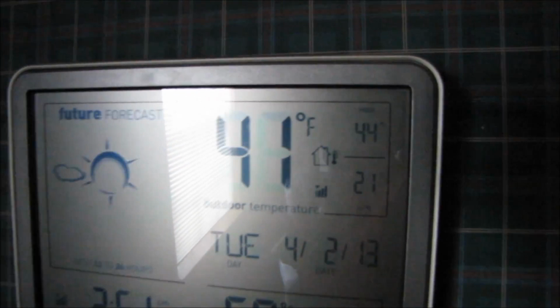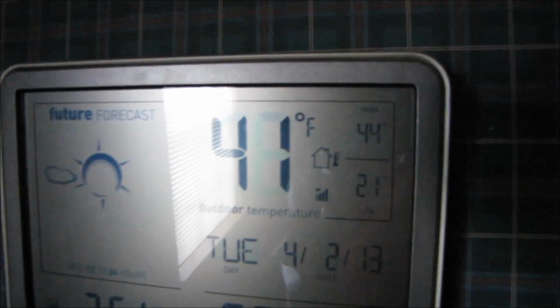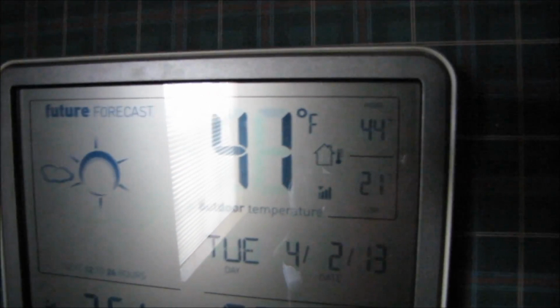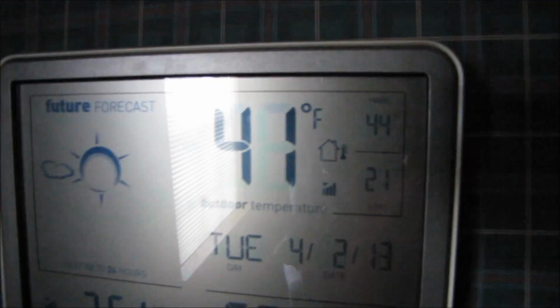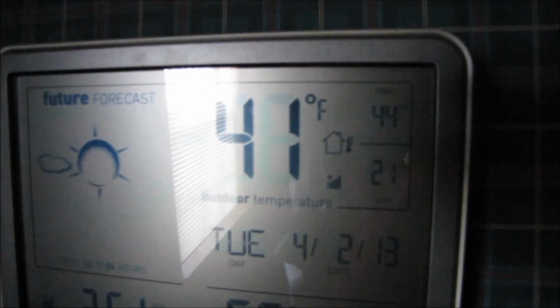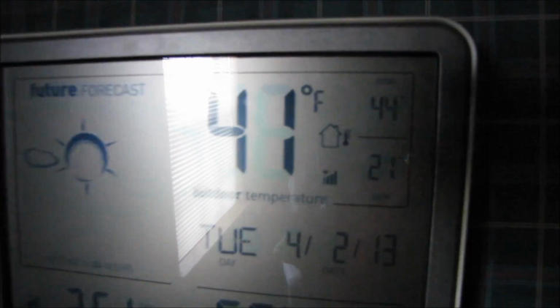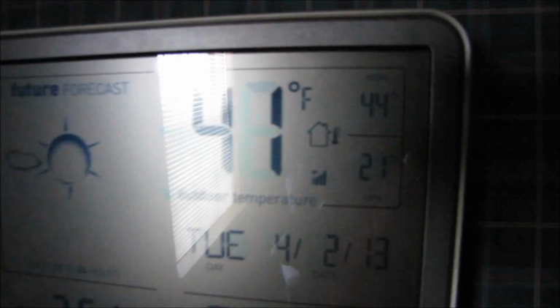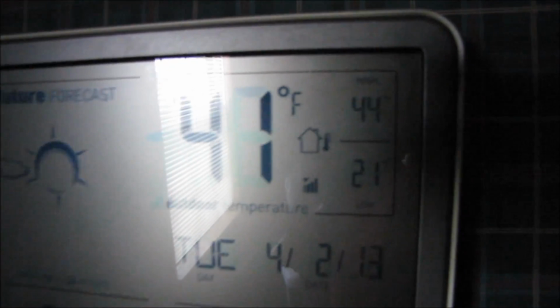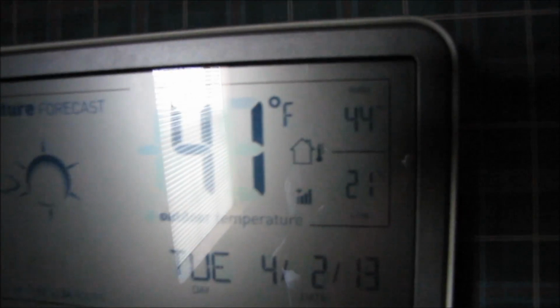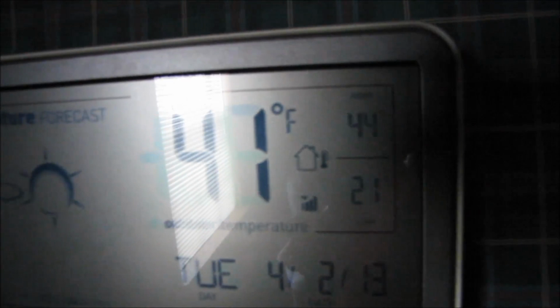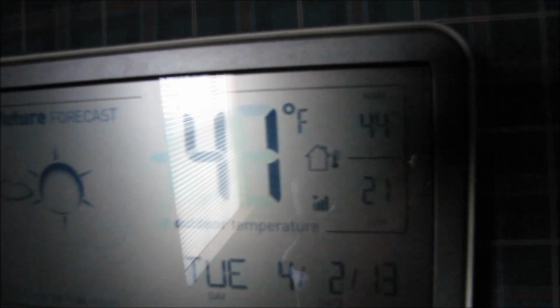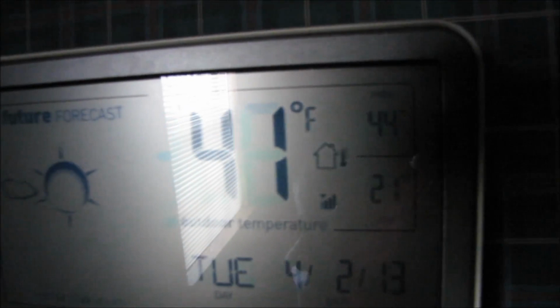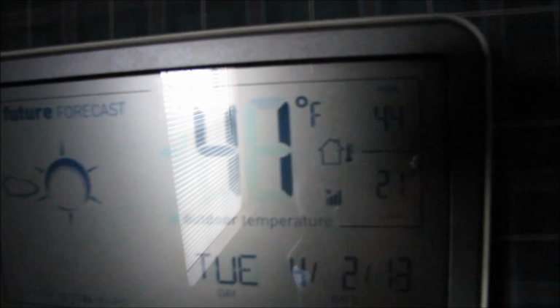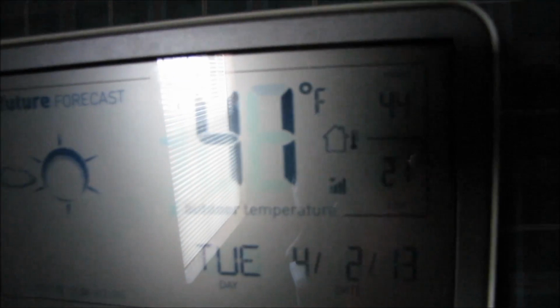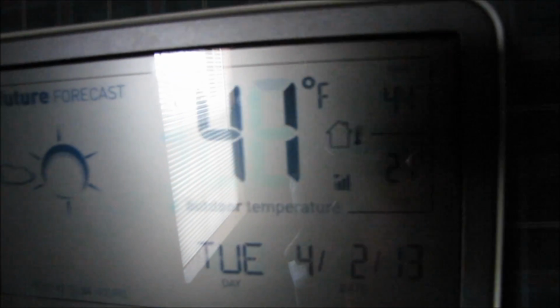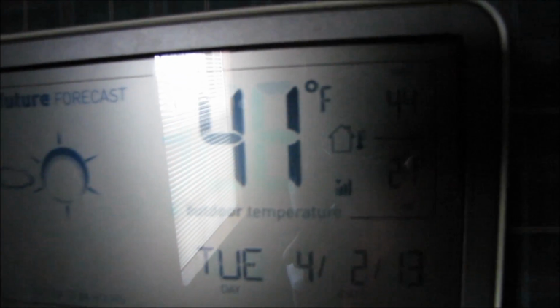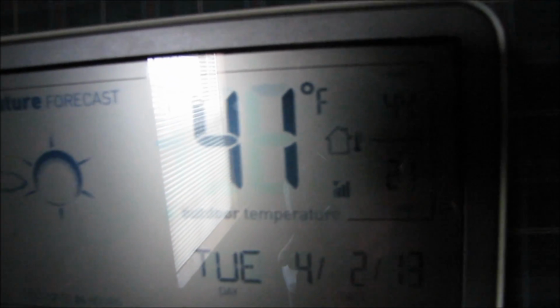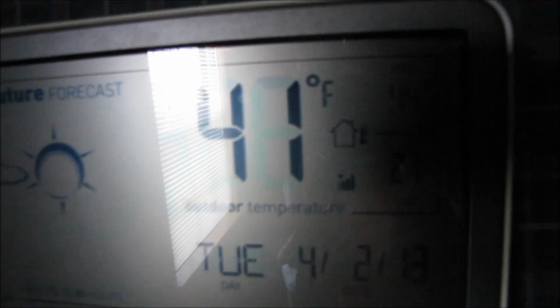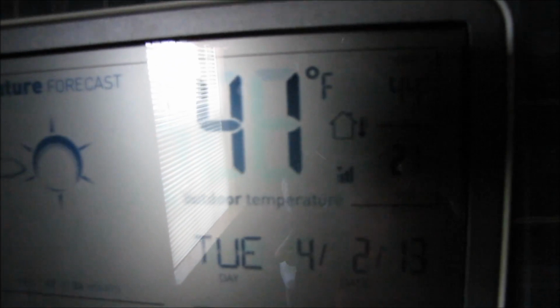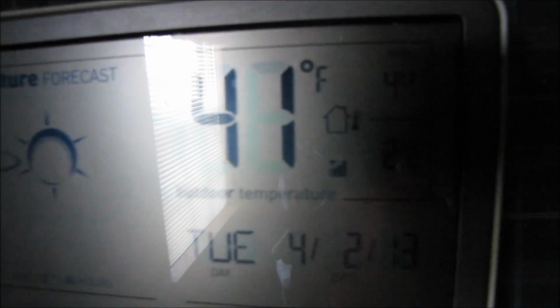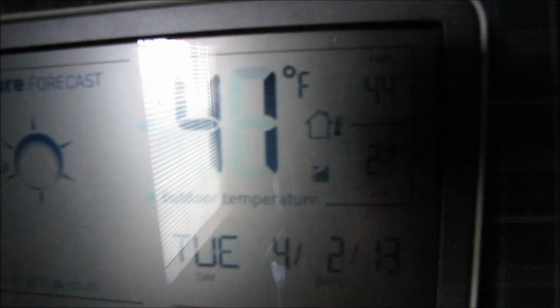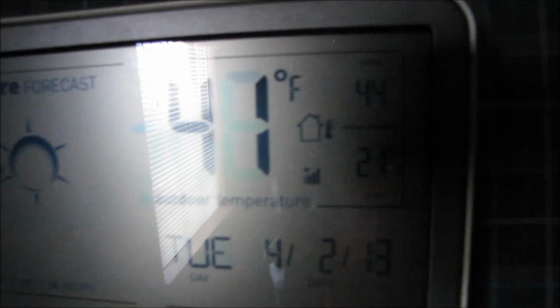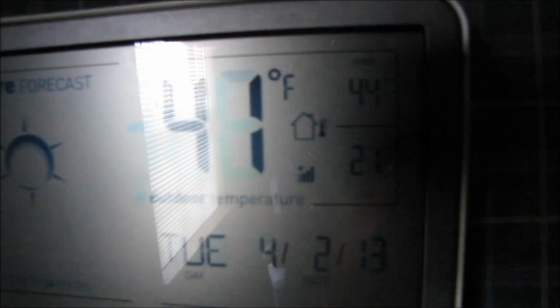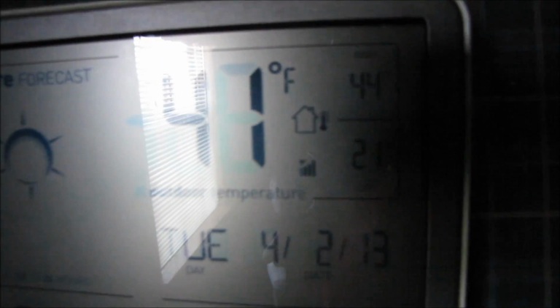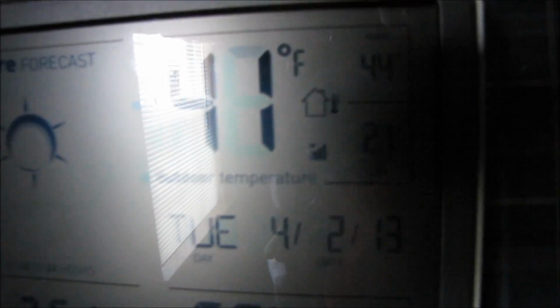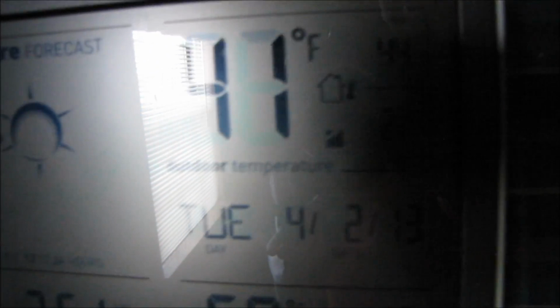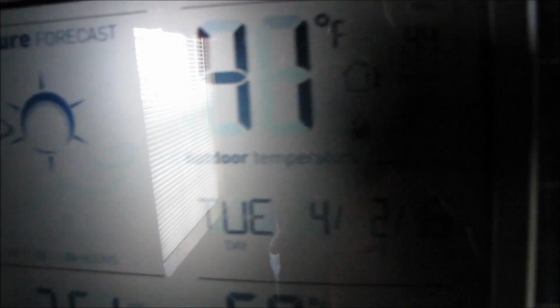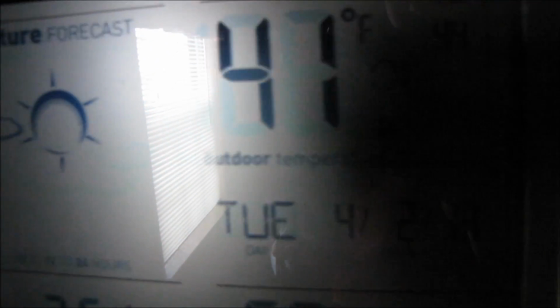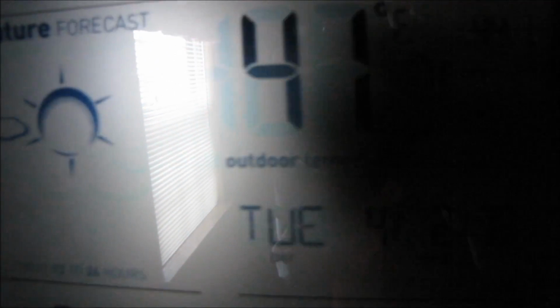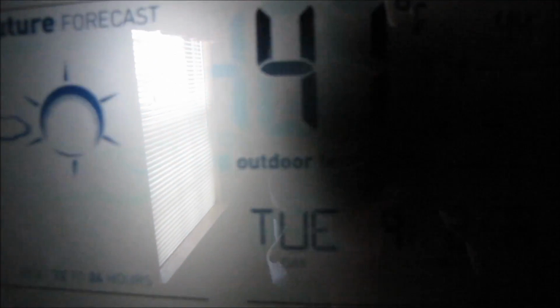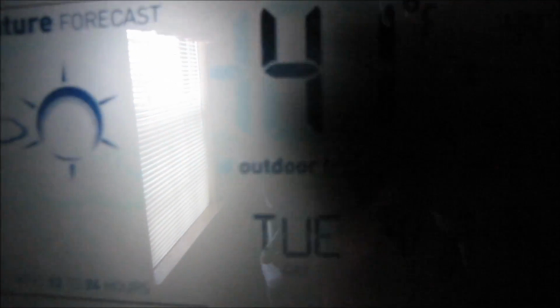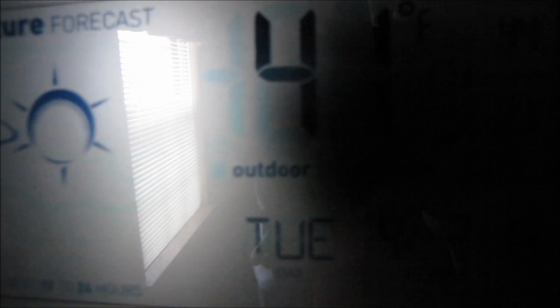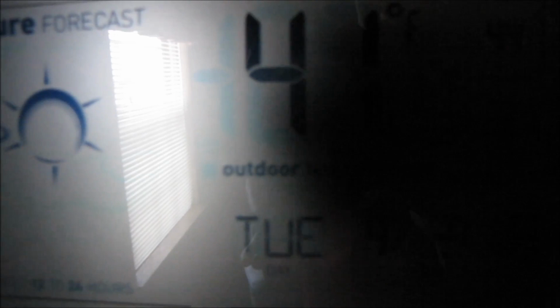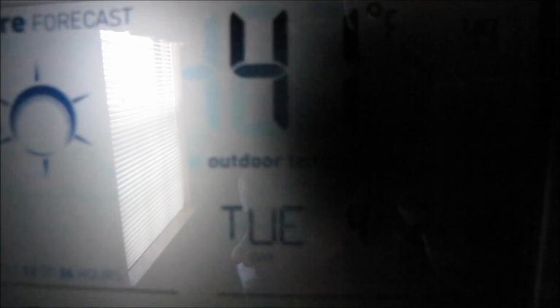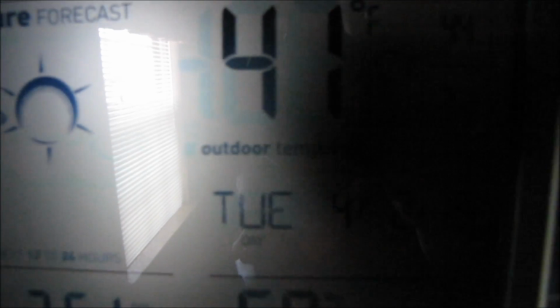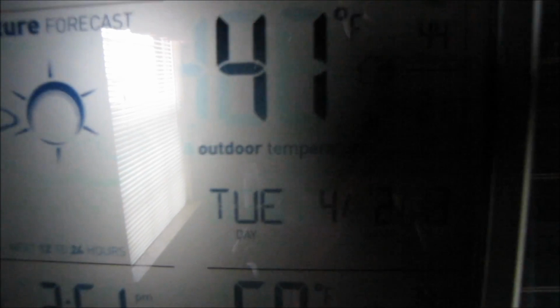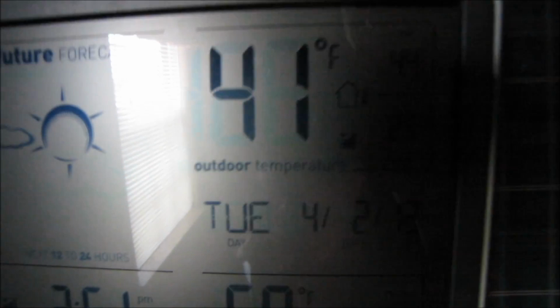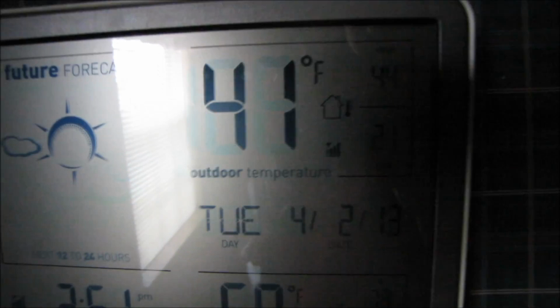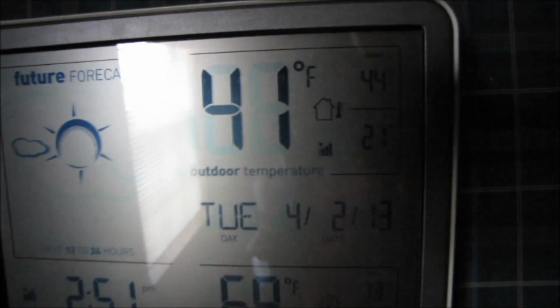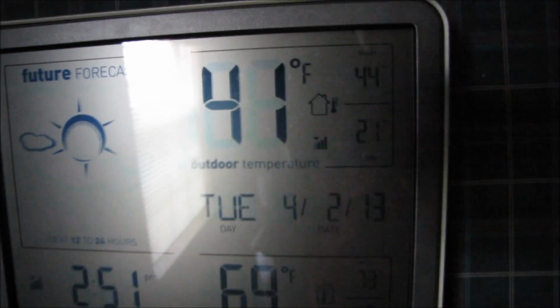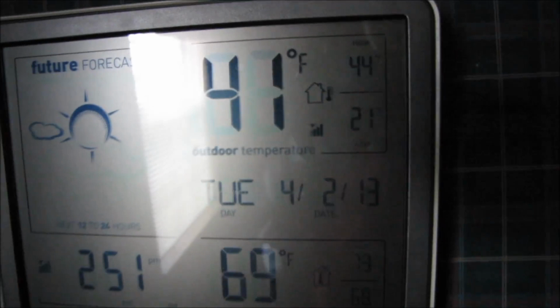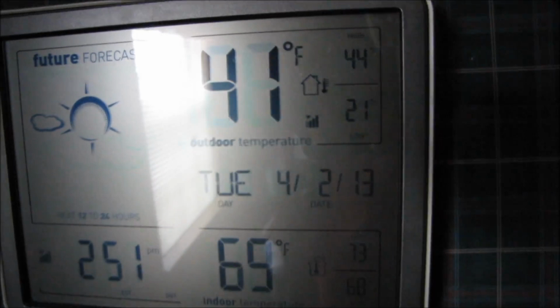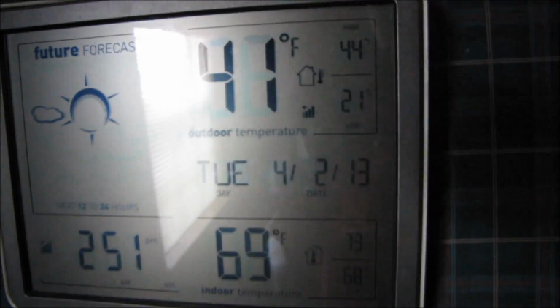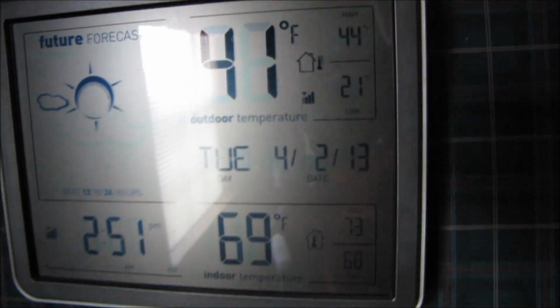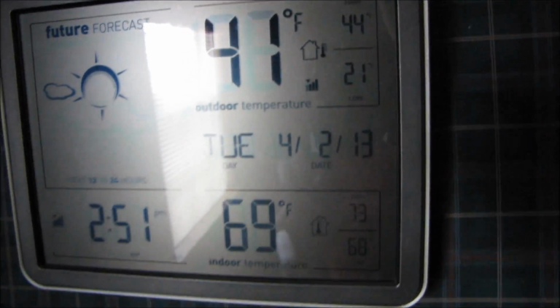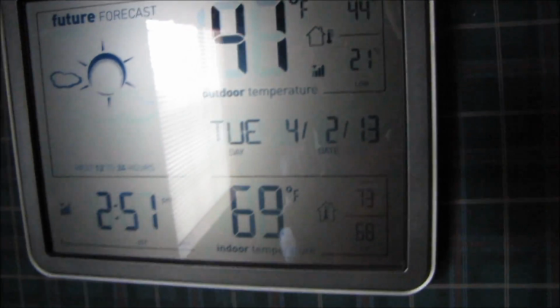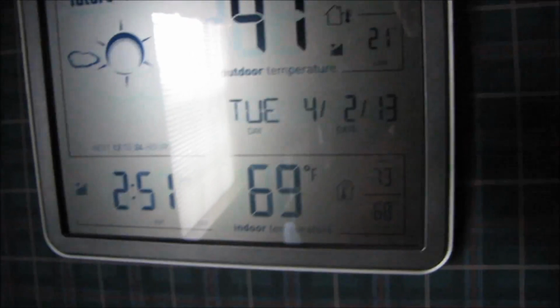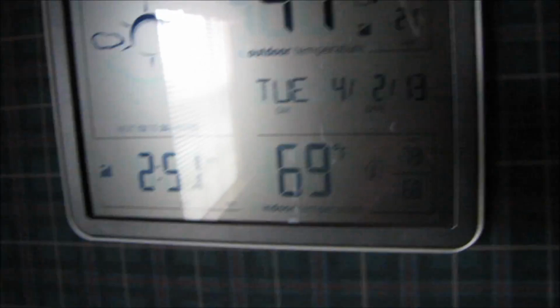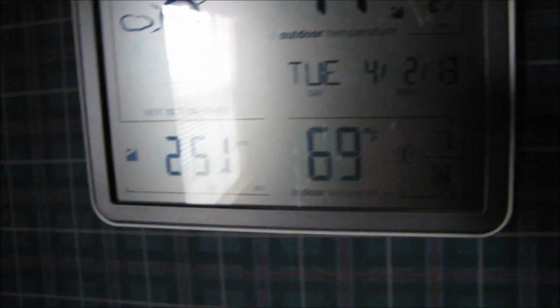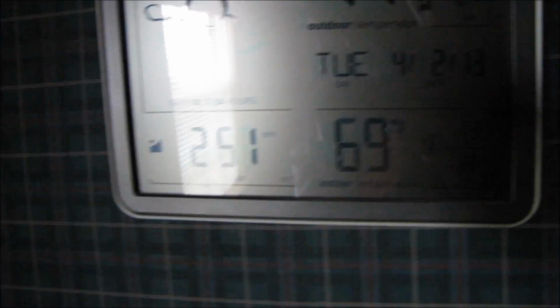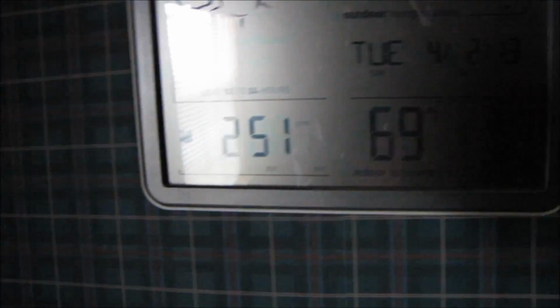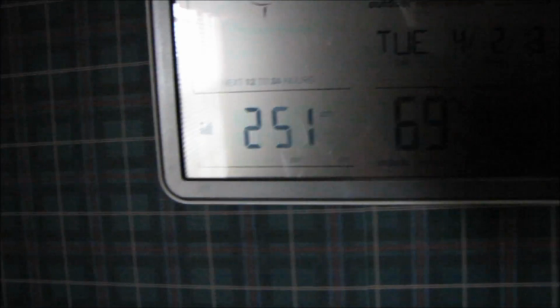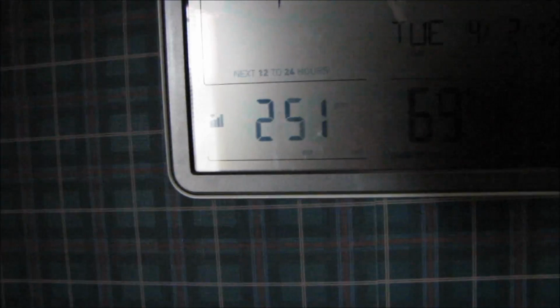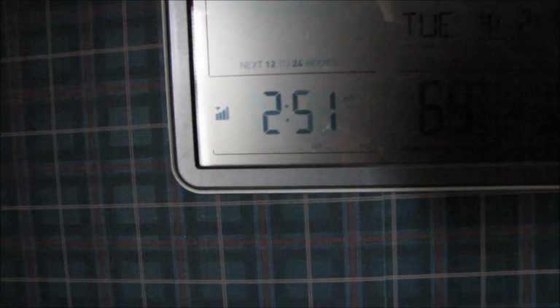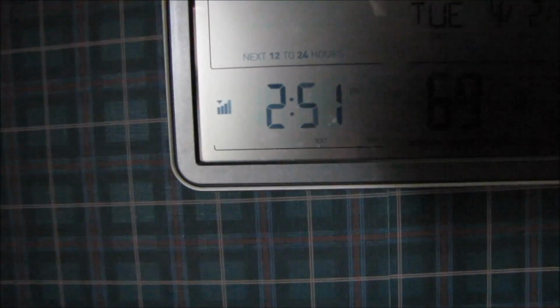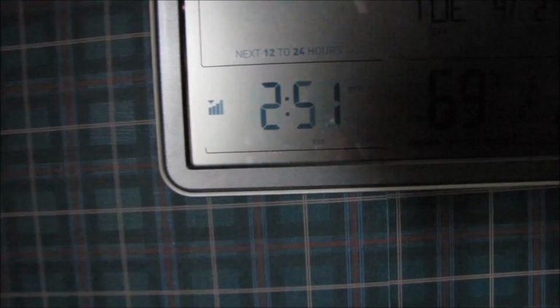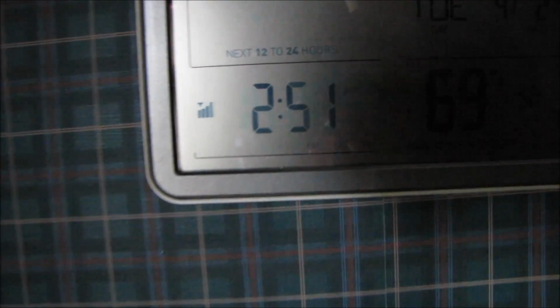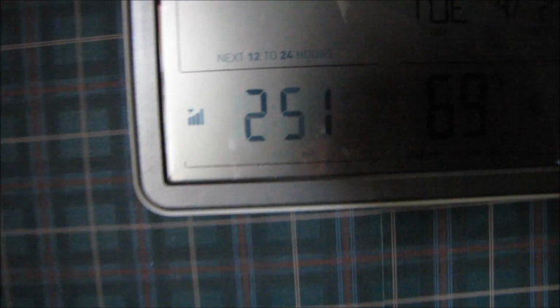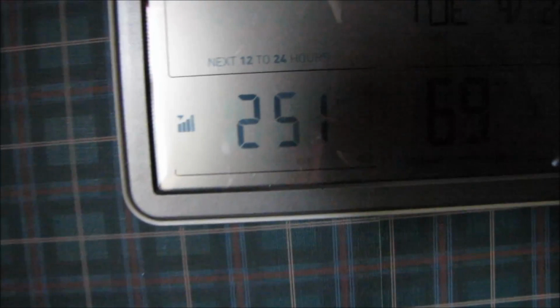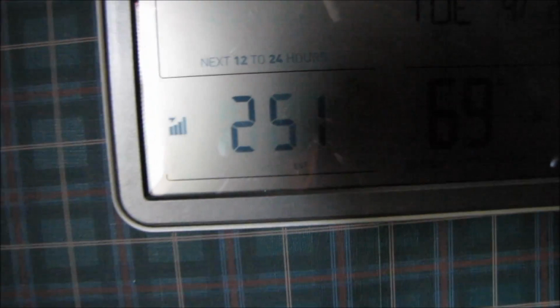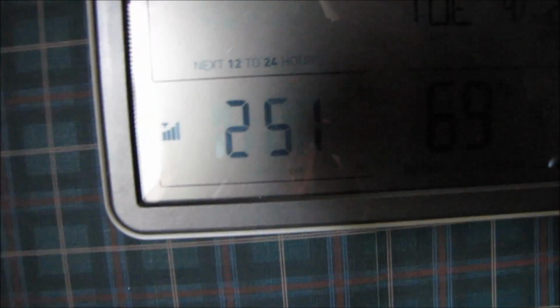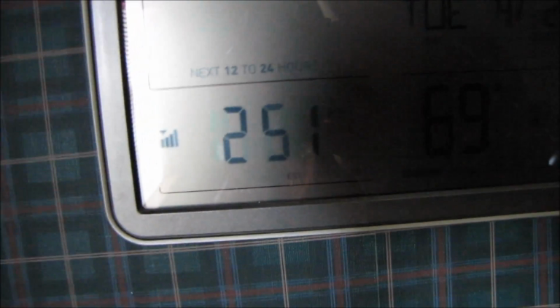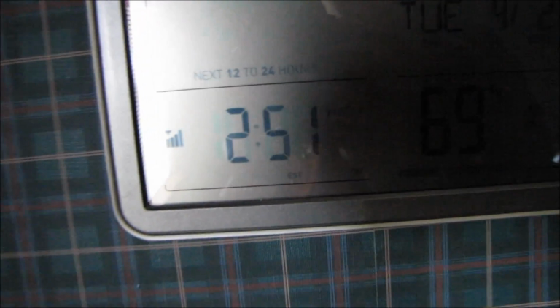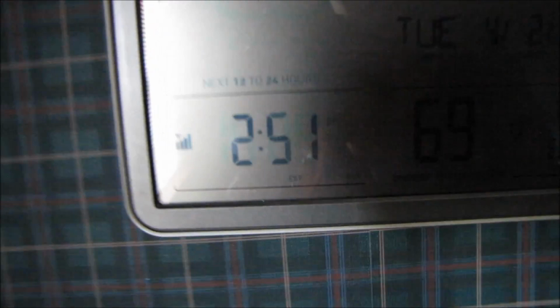It's 41 degrees Fahrenheit out — that's the outdoor temperature — and it's 2:51 p.m.